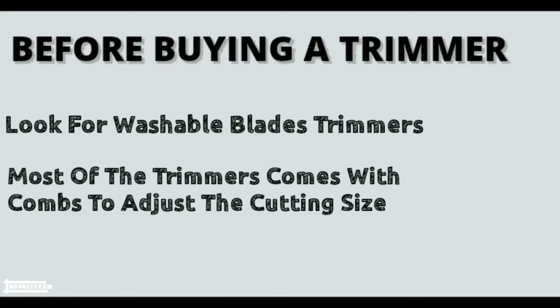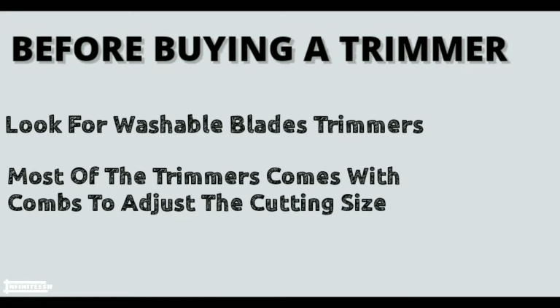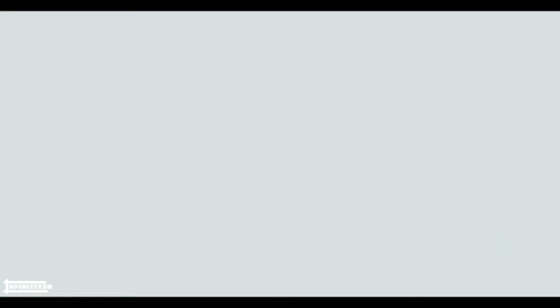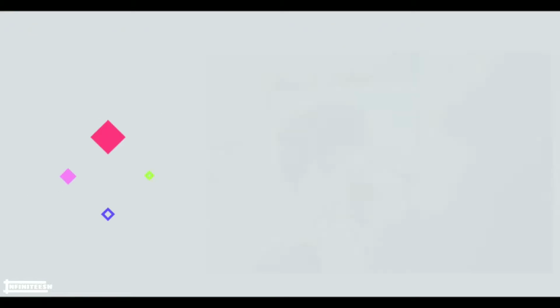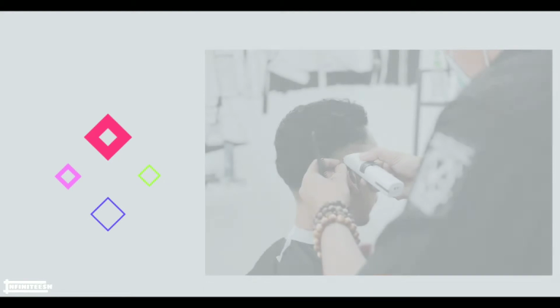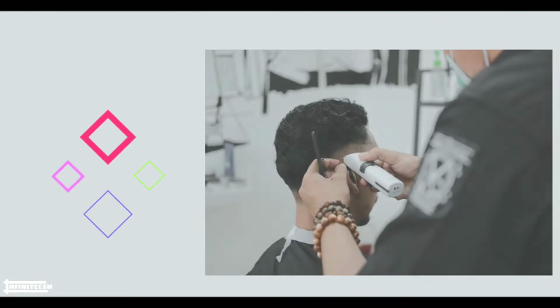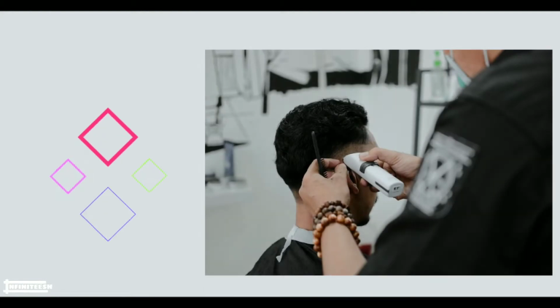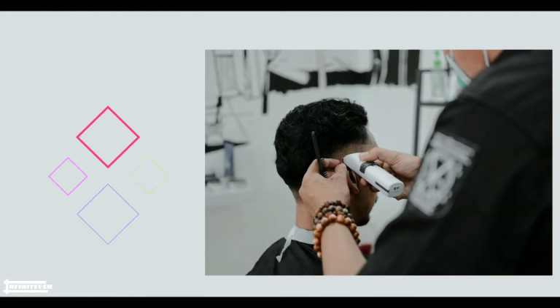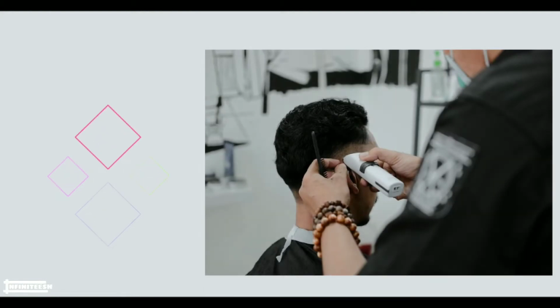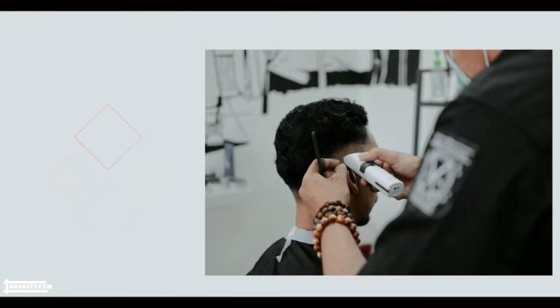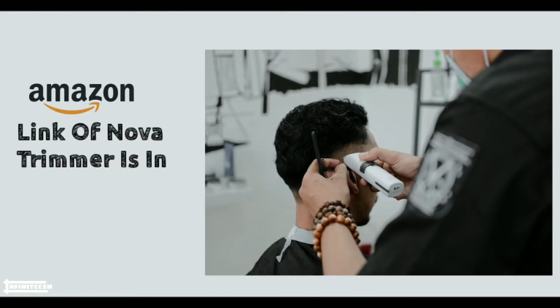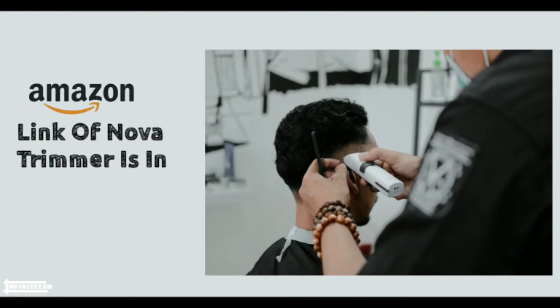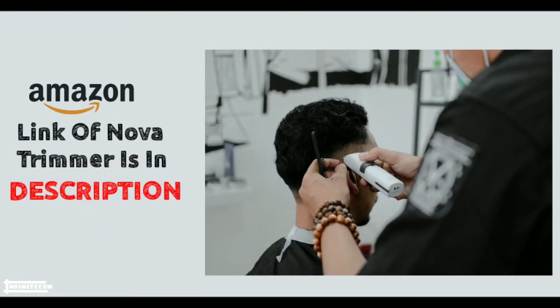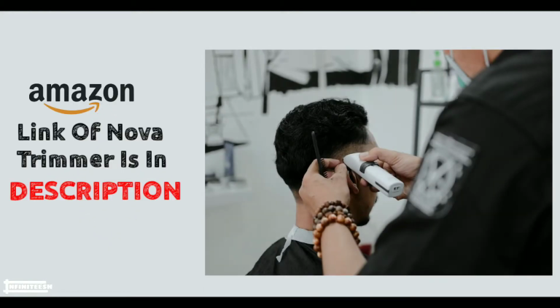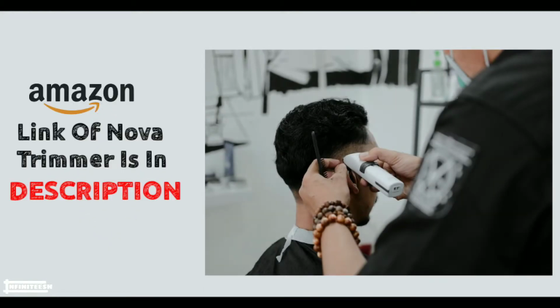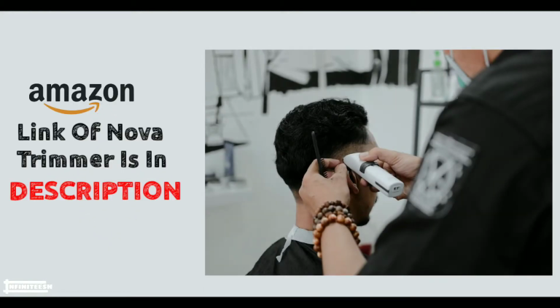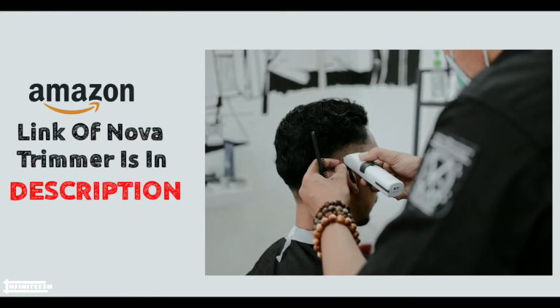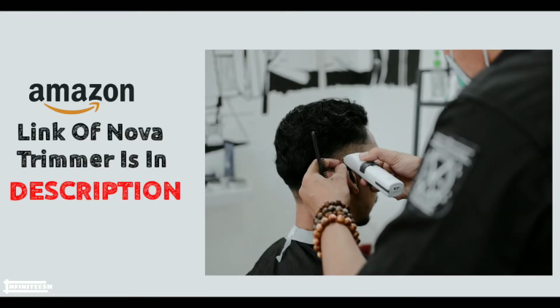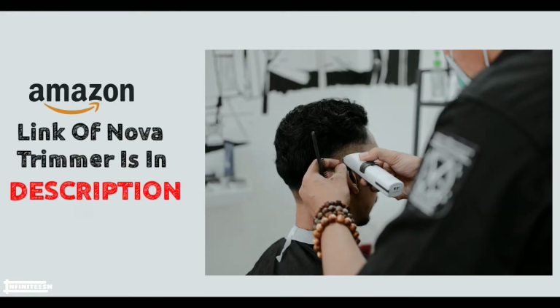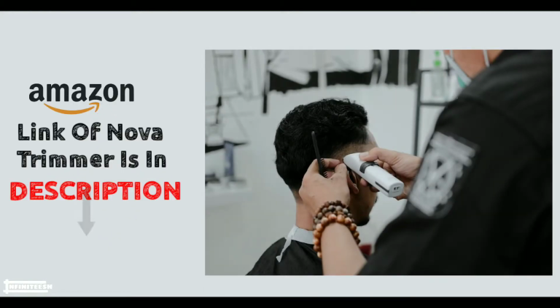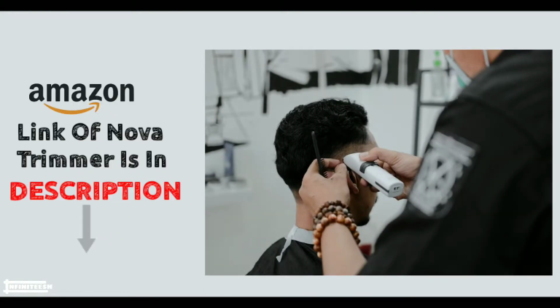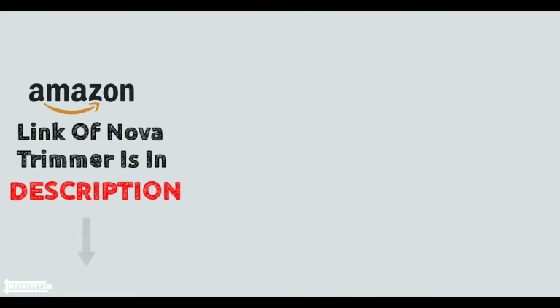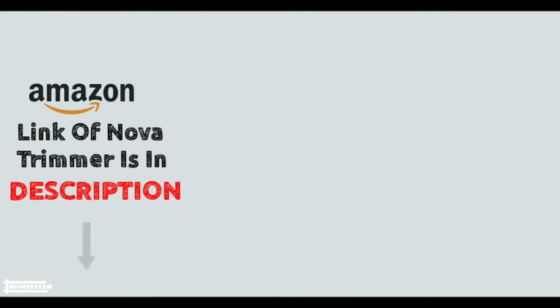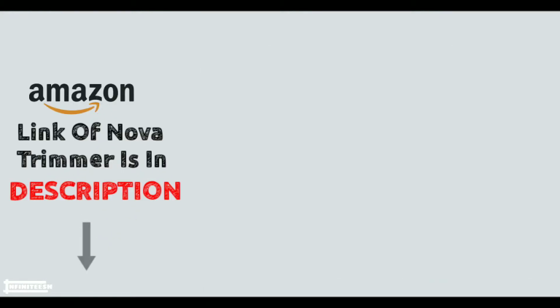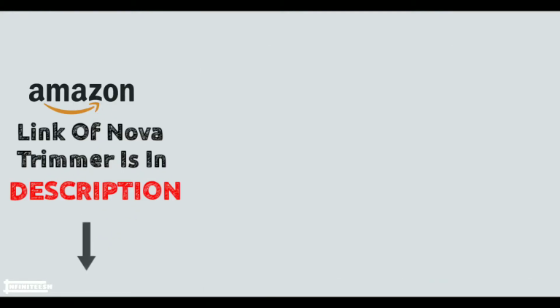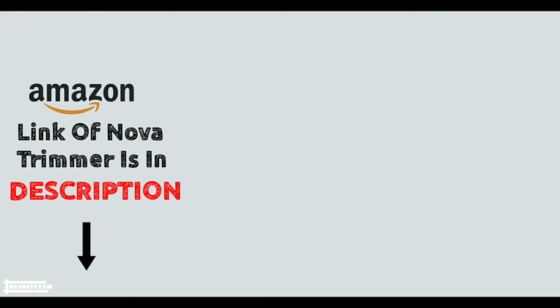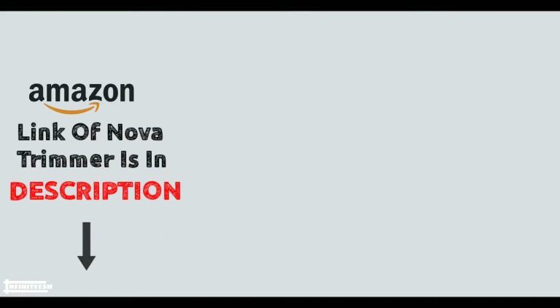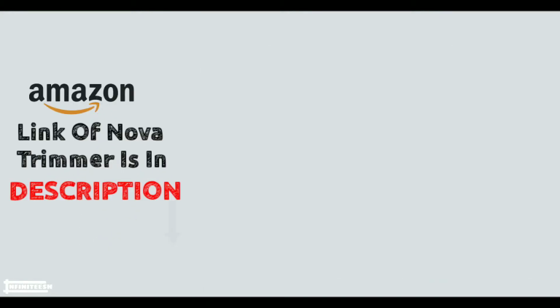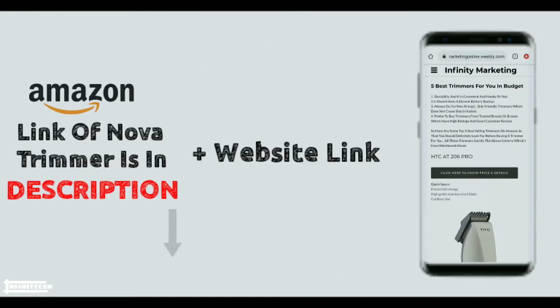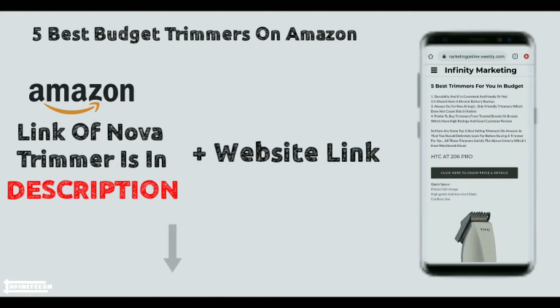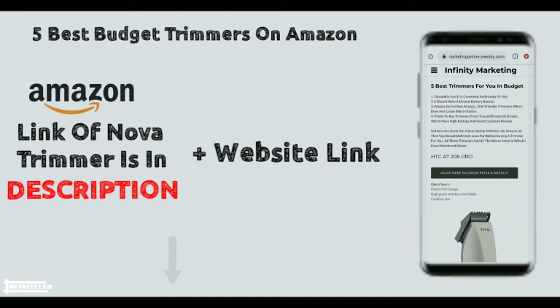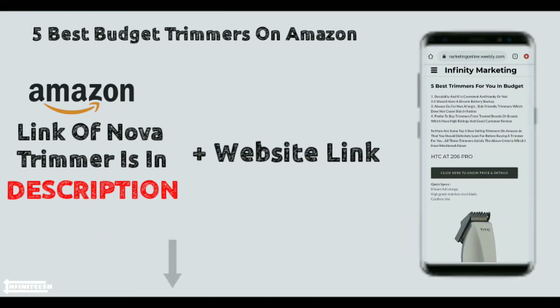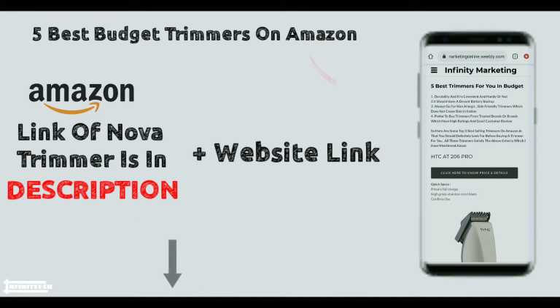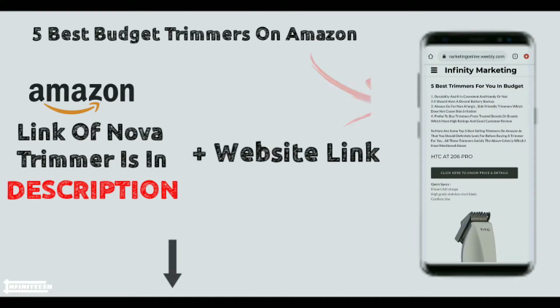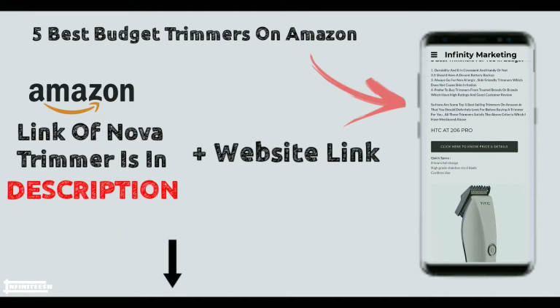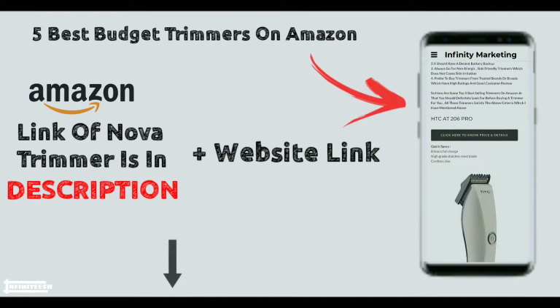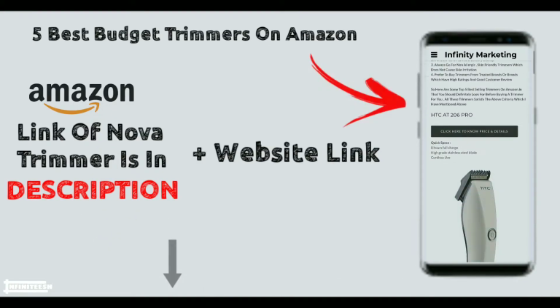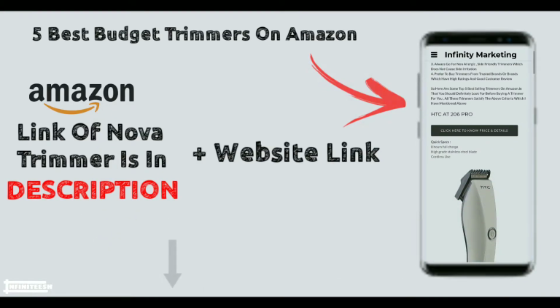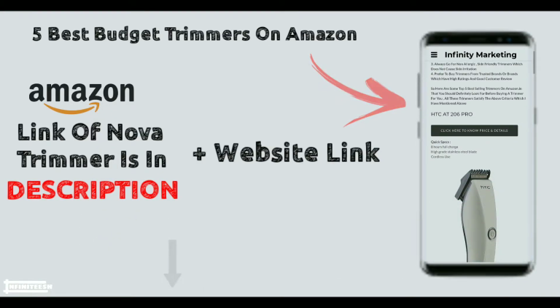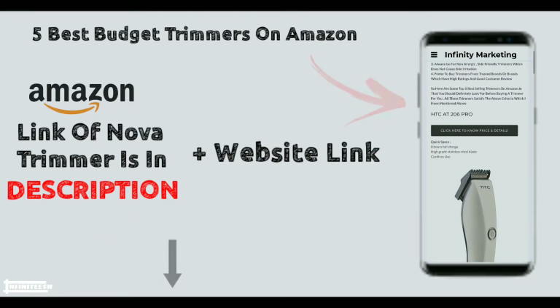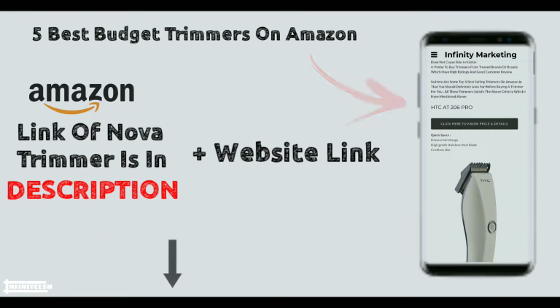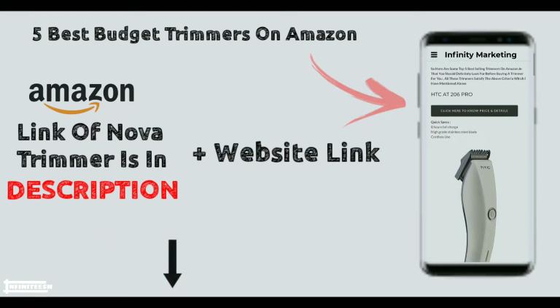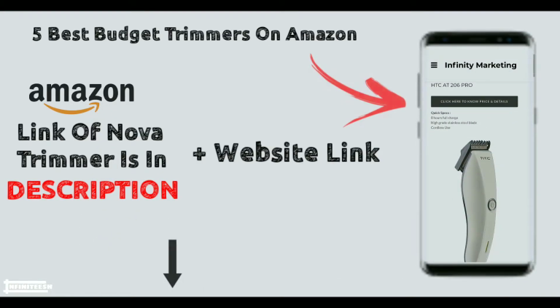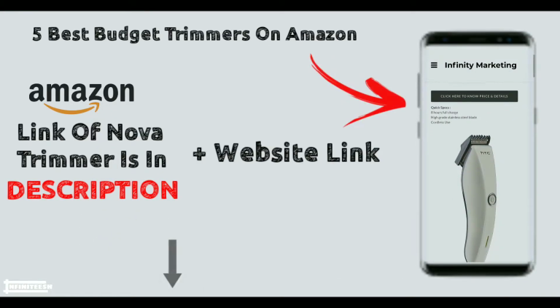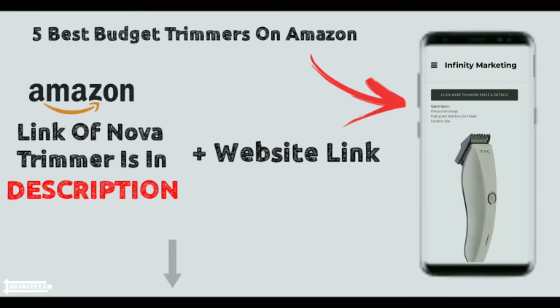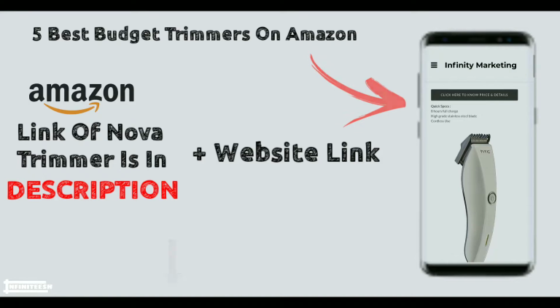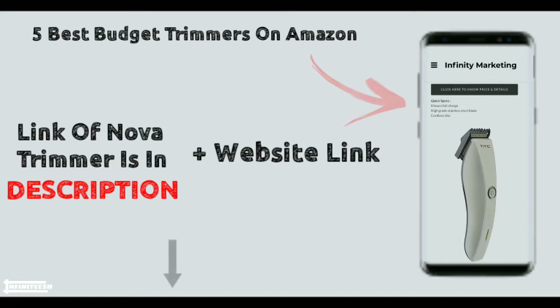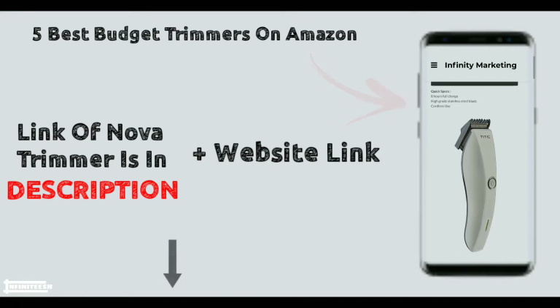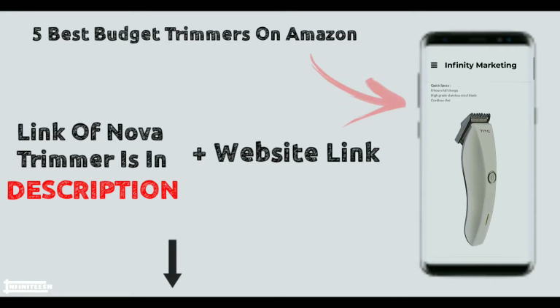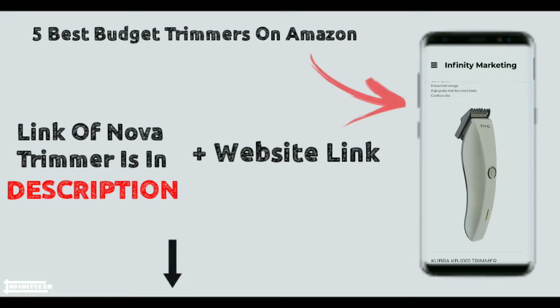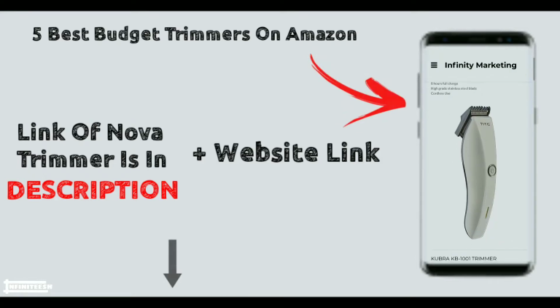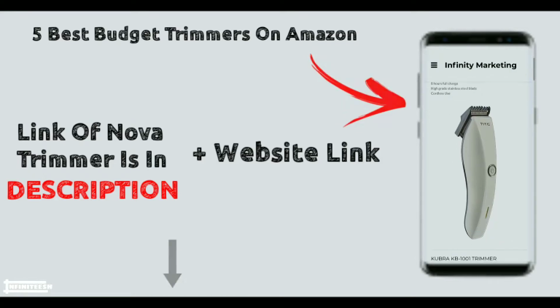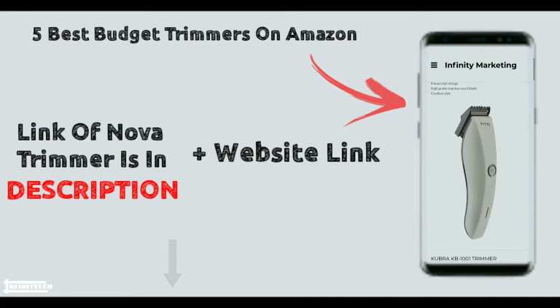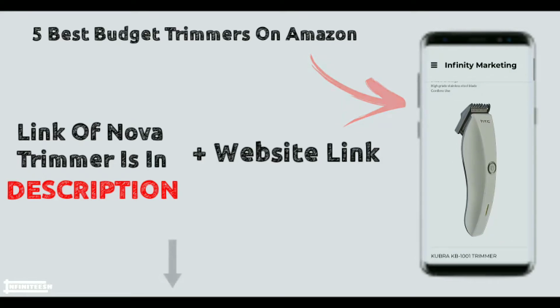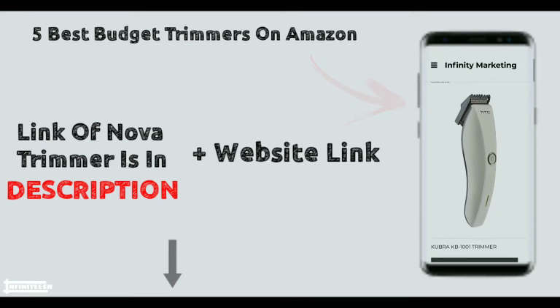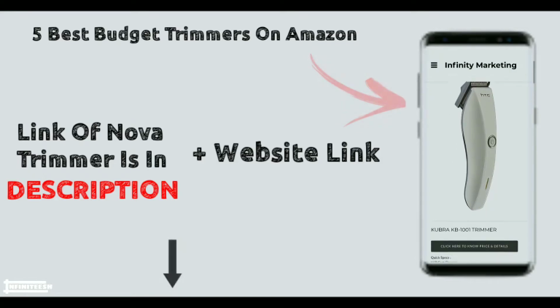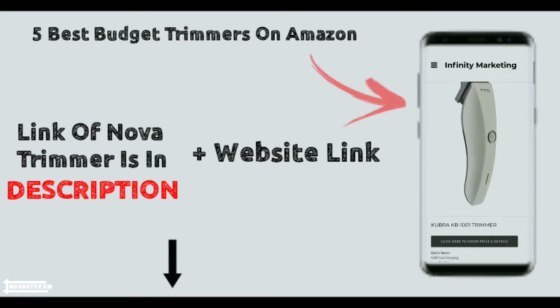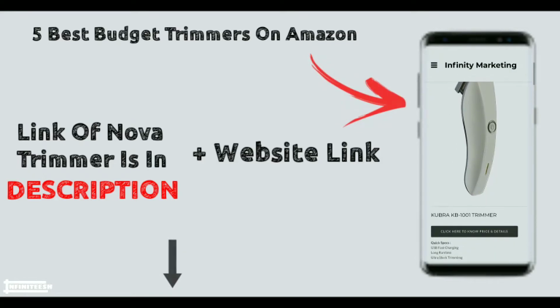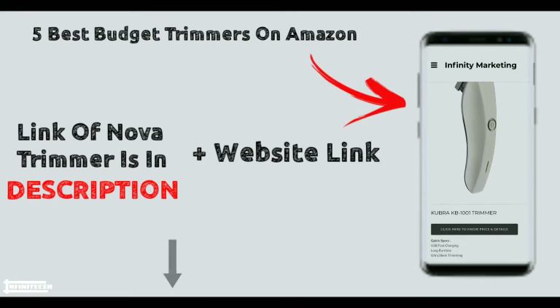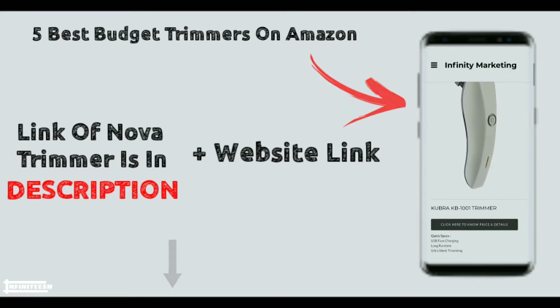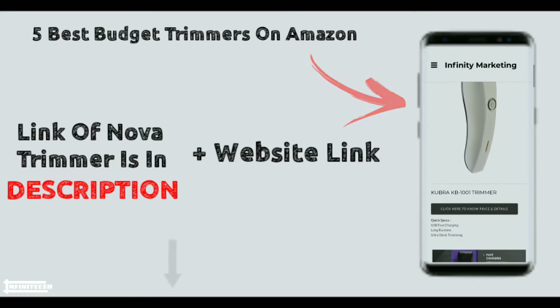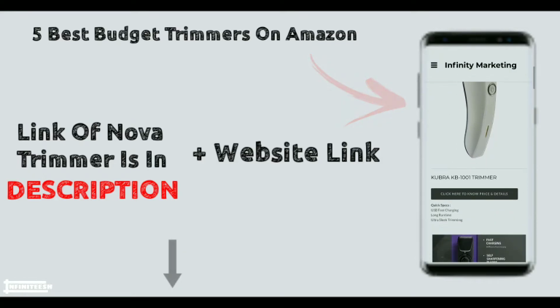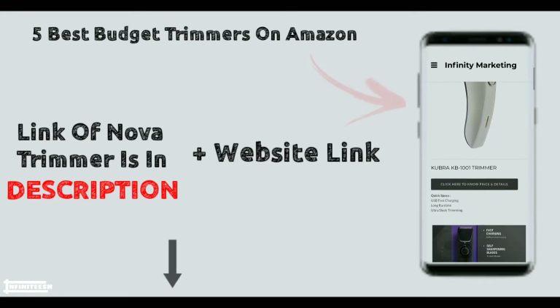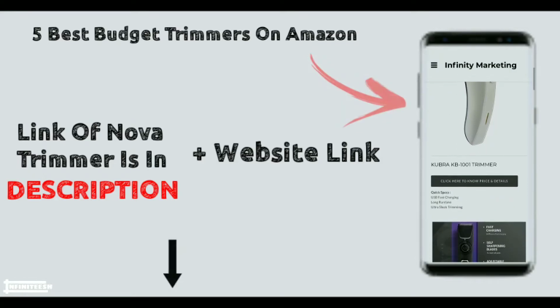So these were some points you should keep in mind before buying a trimmer. Check out the website where I have sorted some of the best trimmers to buy online in 2020.